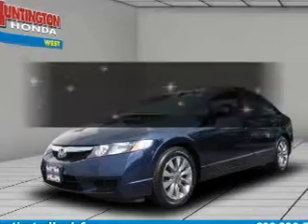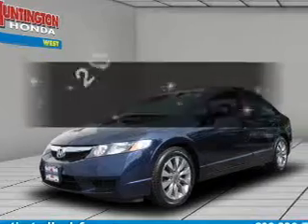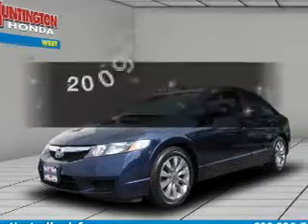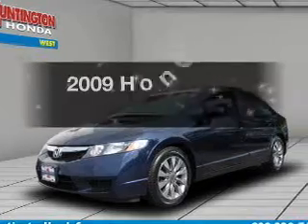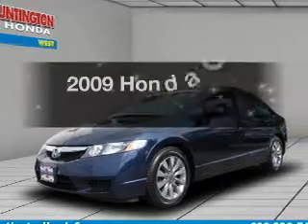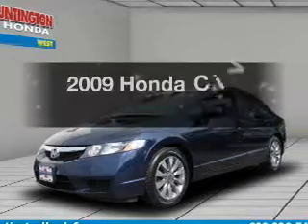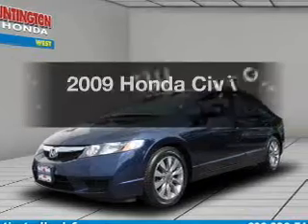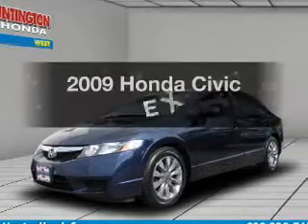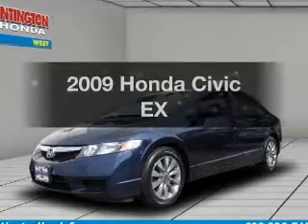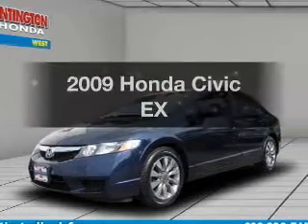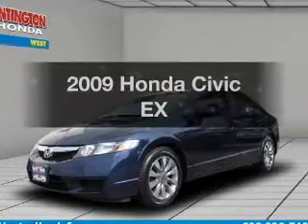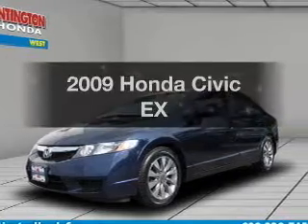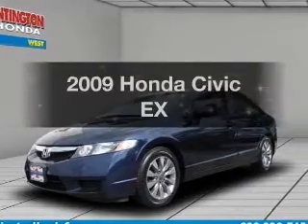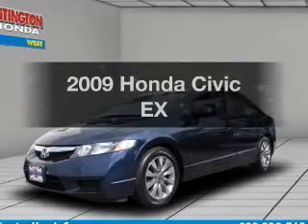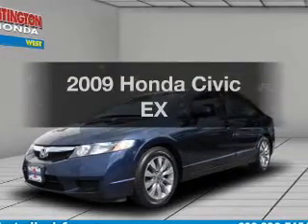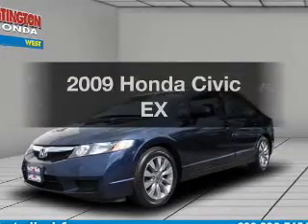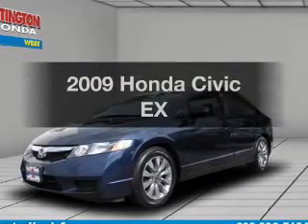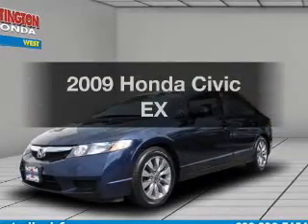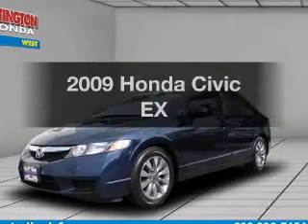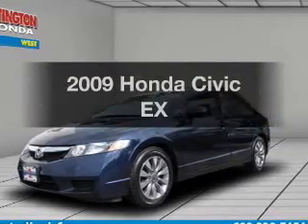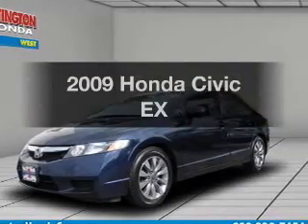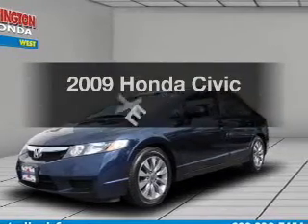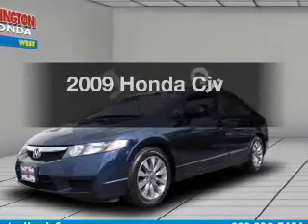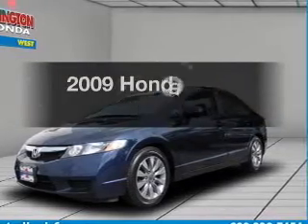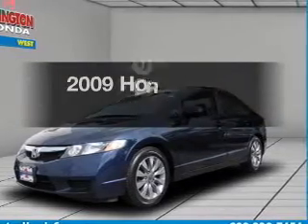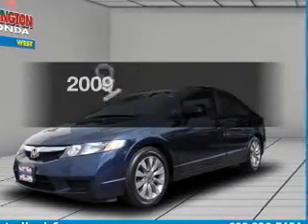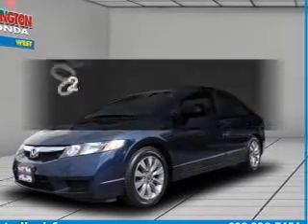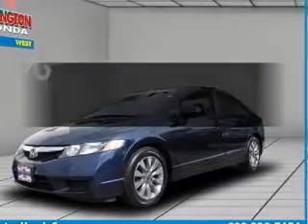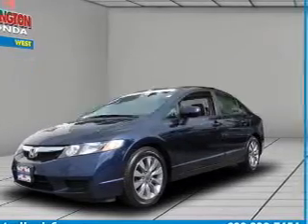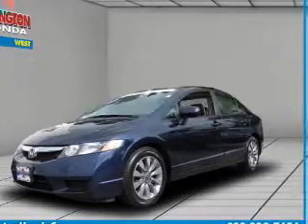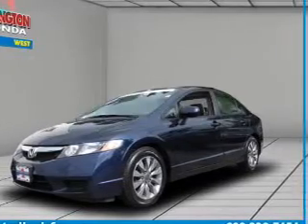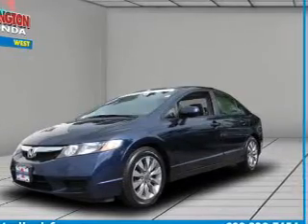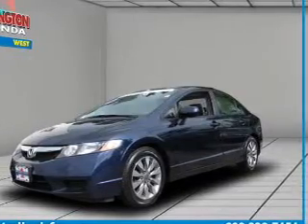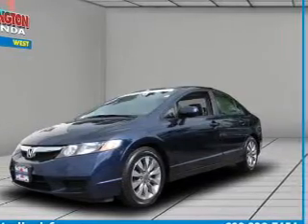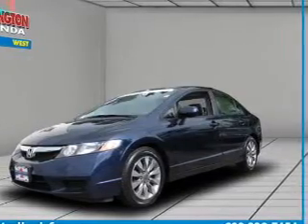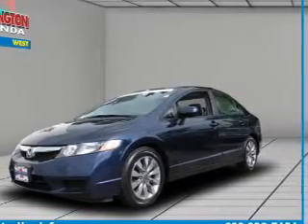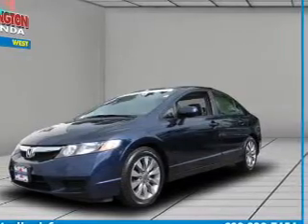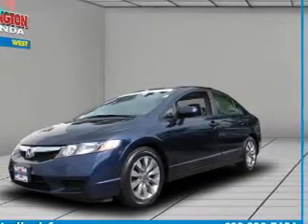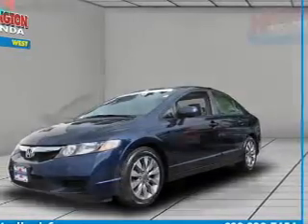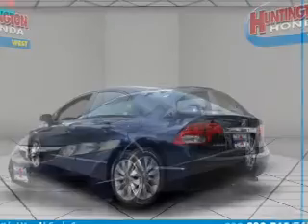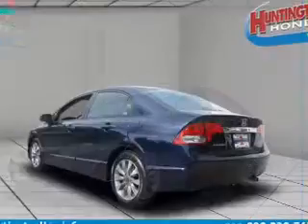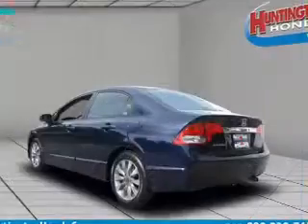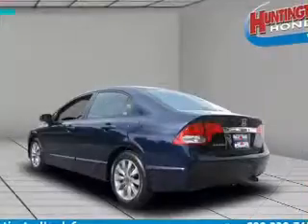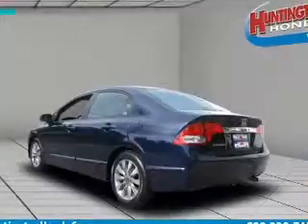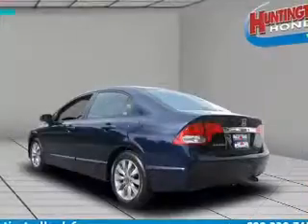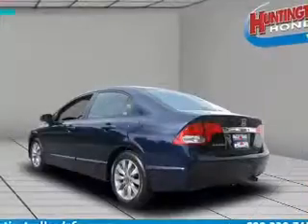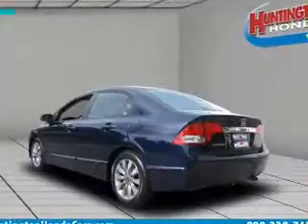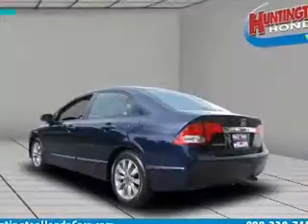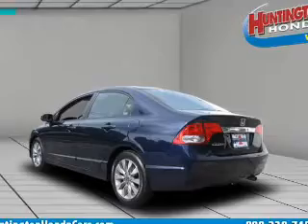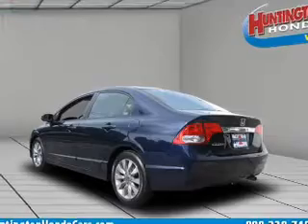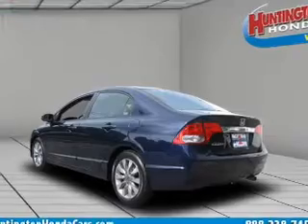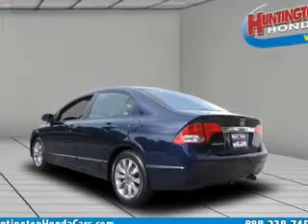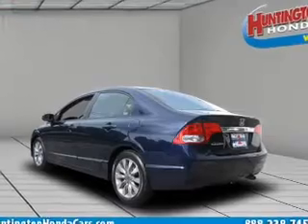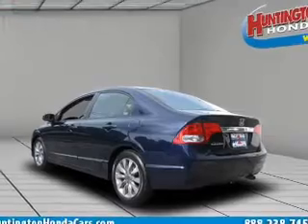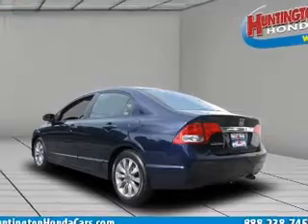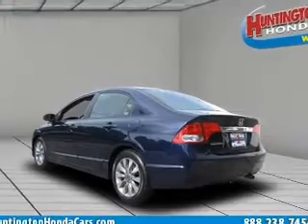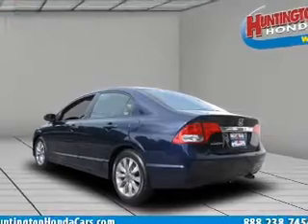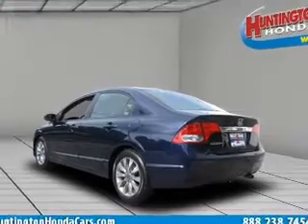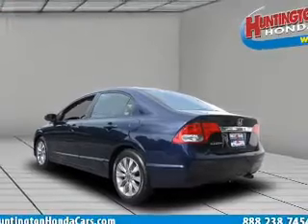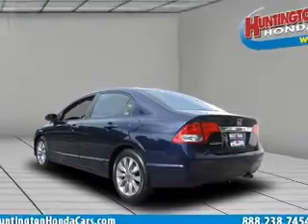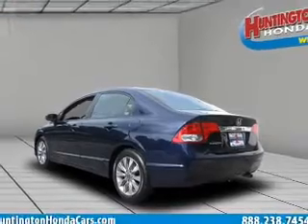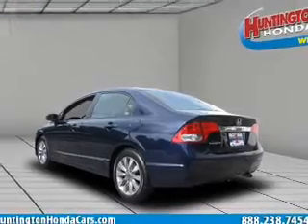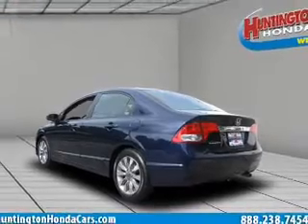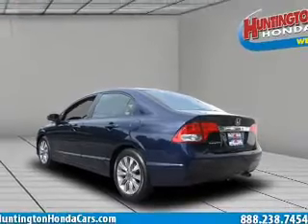Imagine yourself in this 2009 Honda Civic. If you're looking for a first-rate auto, this one could be yours today.